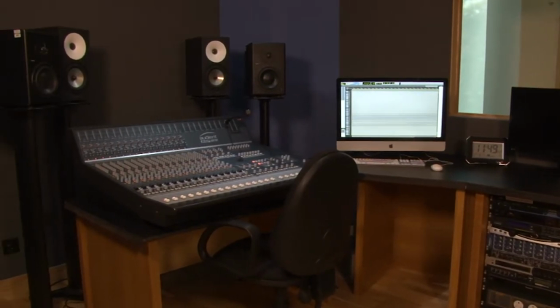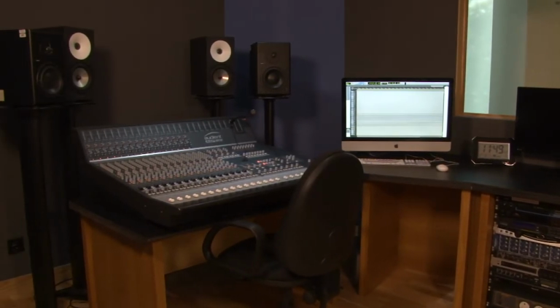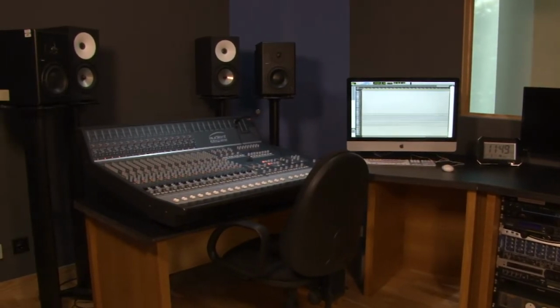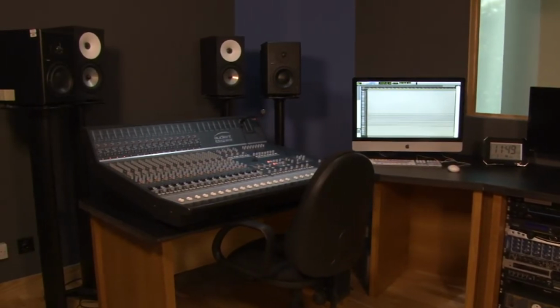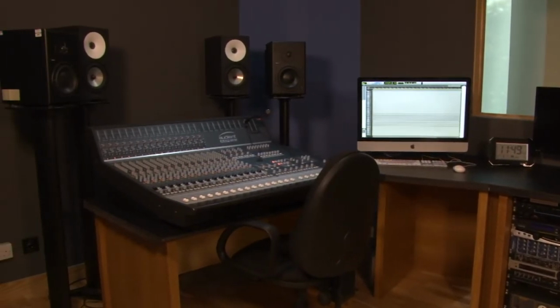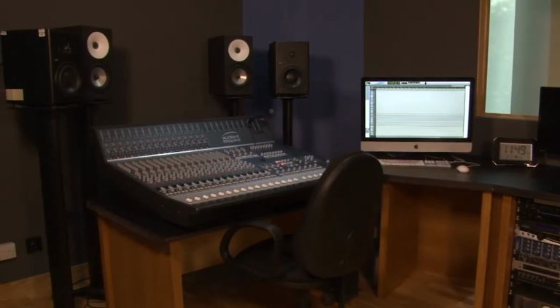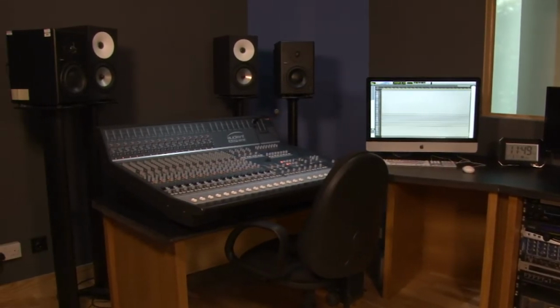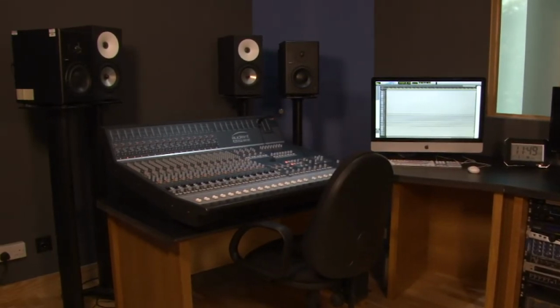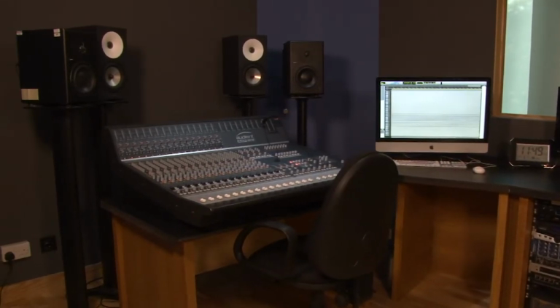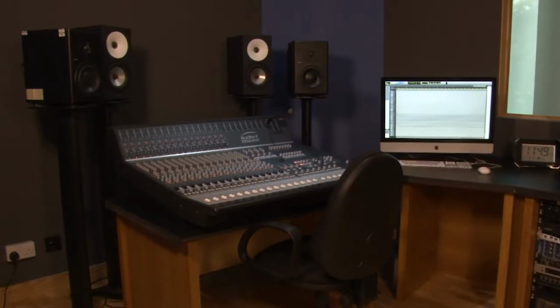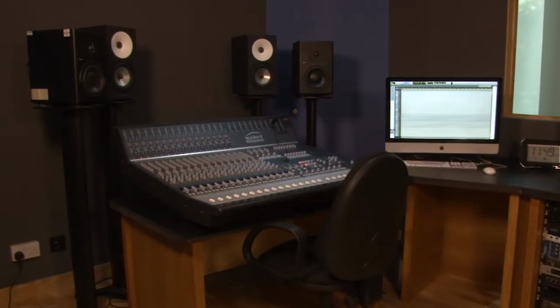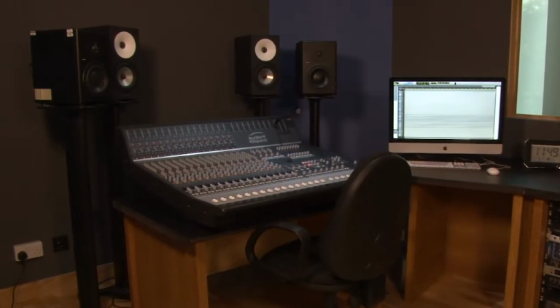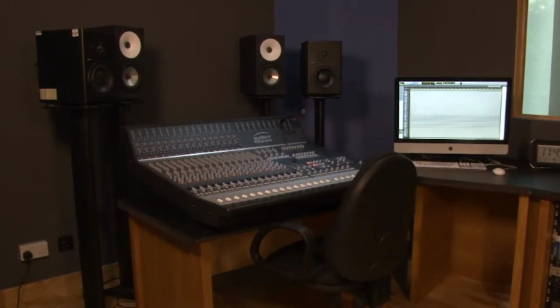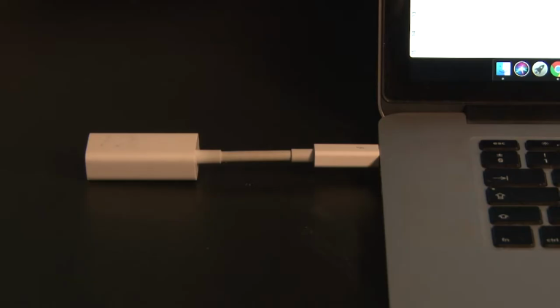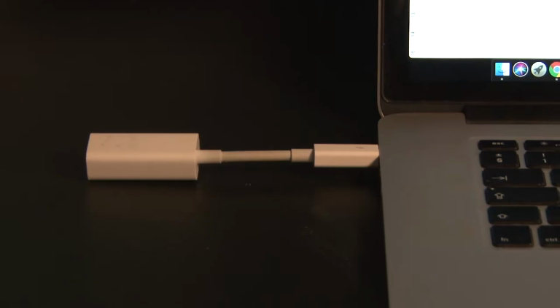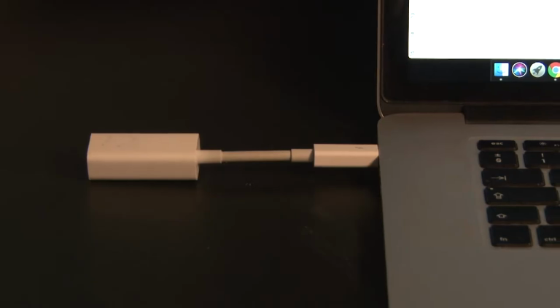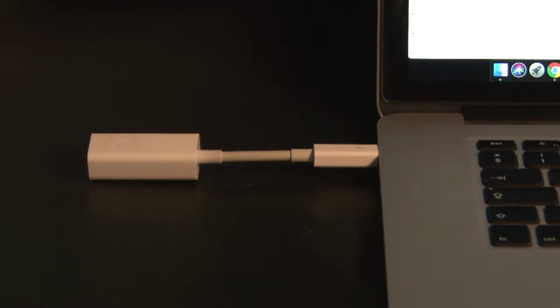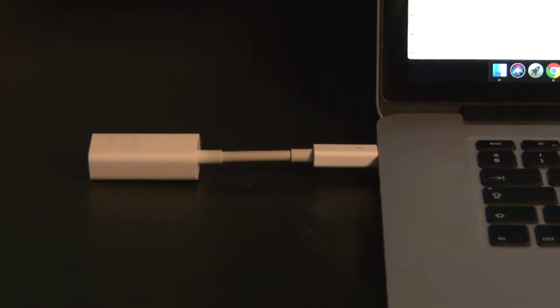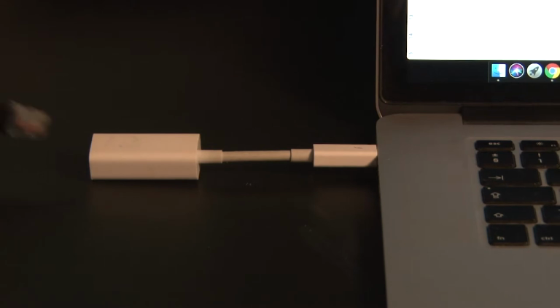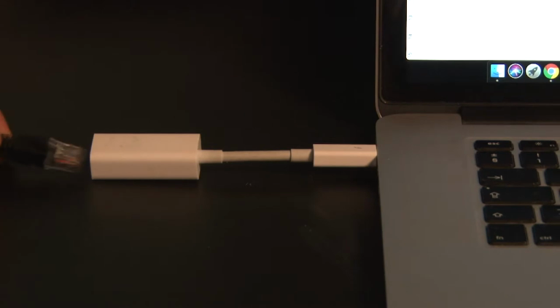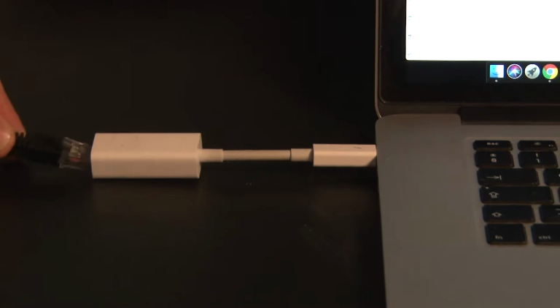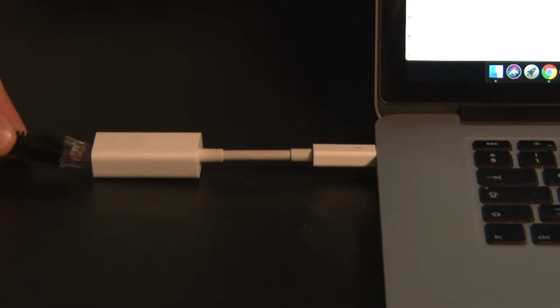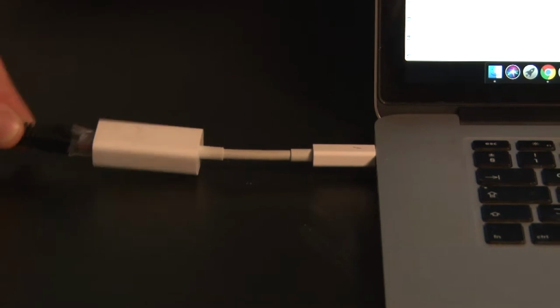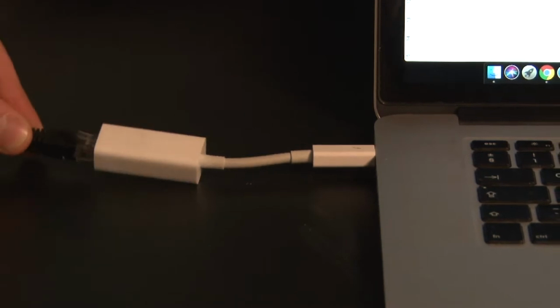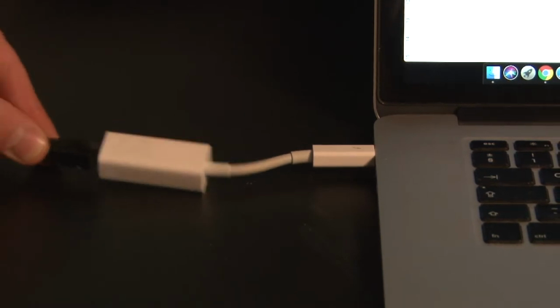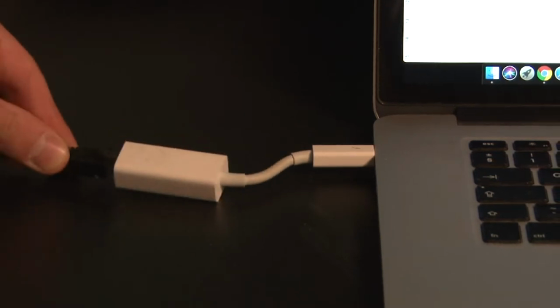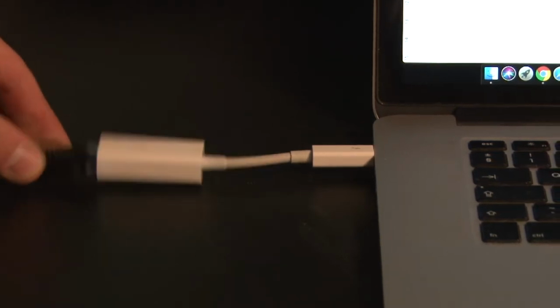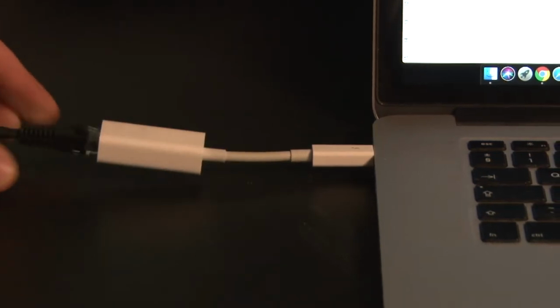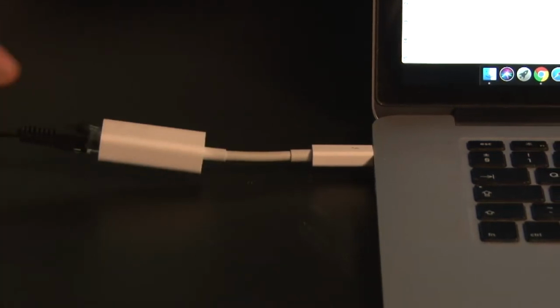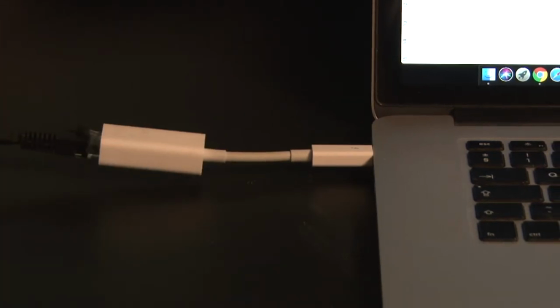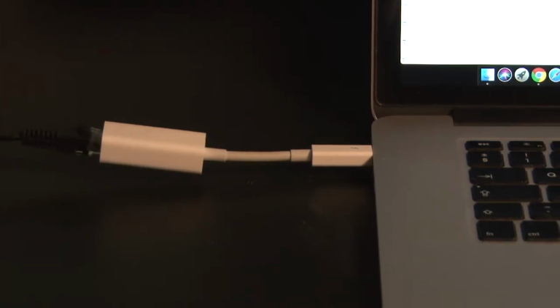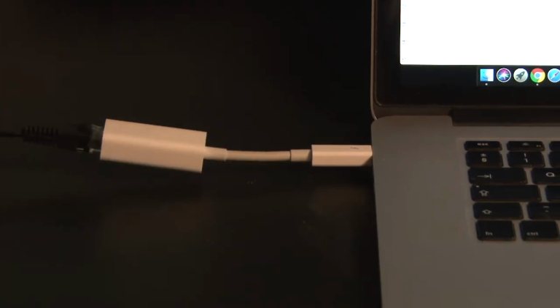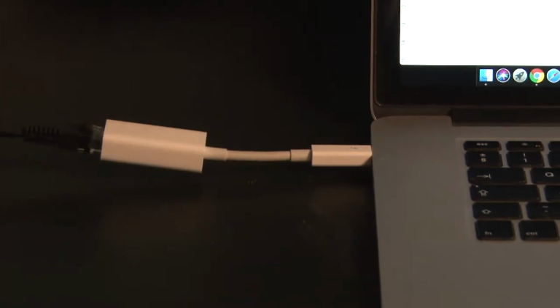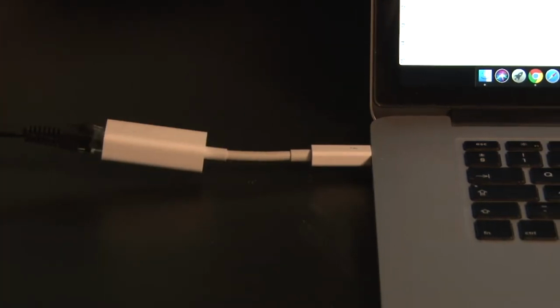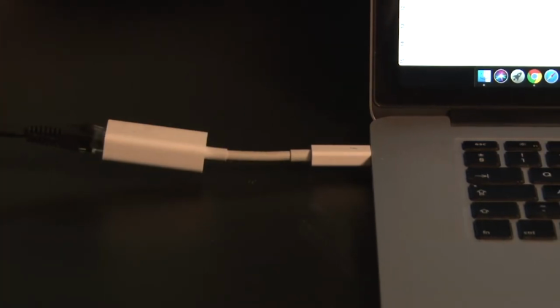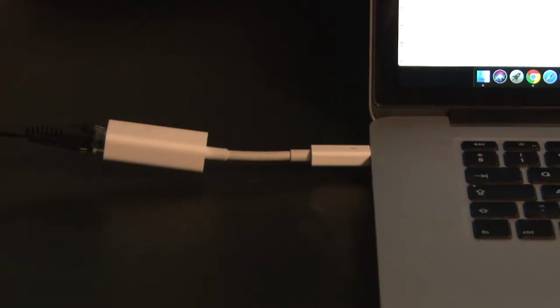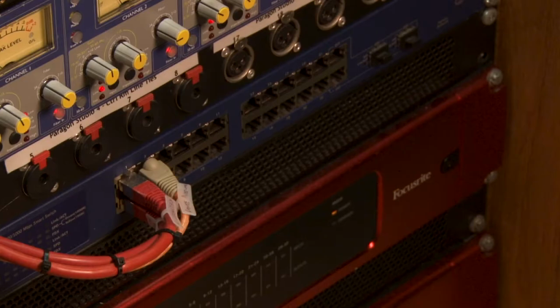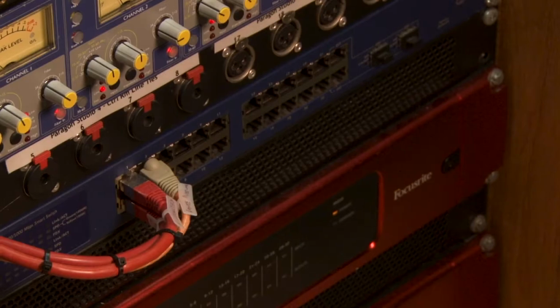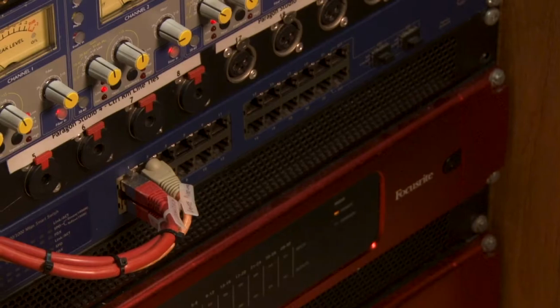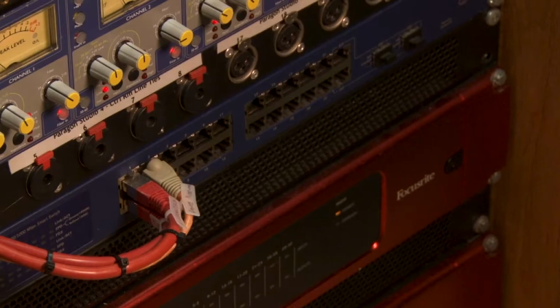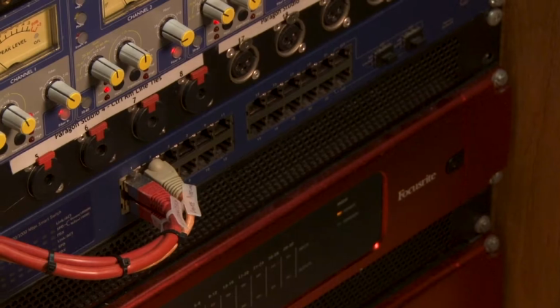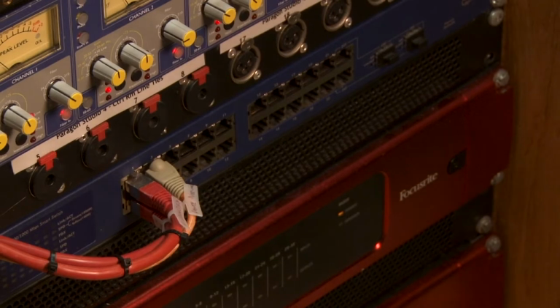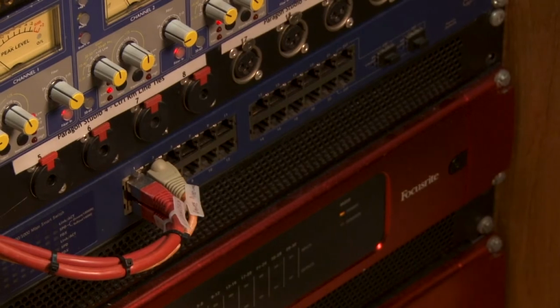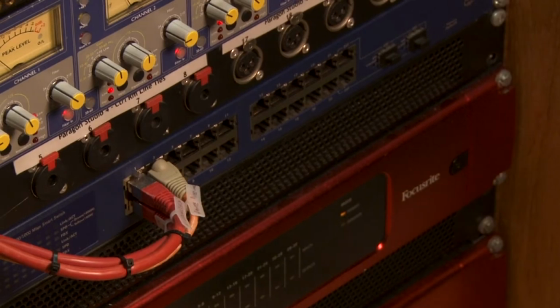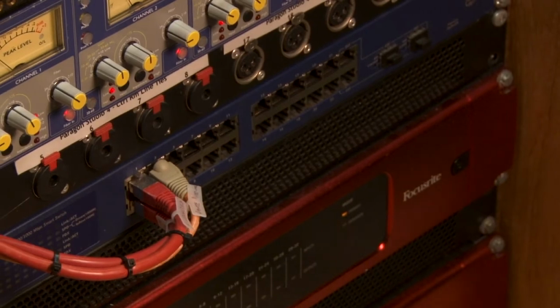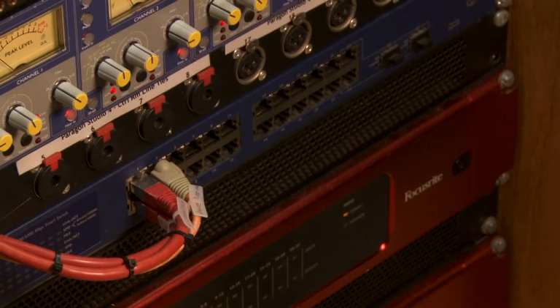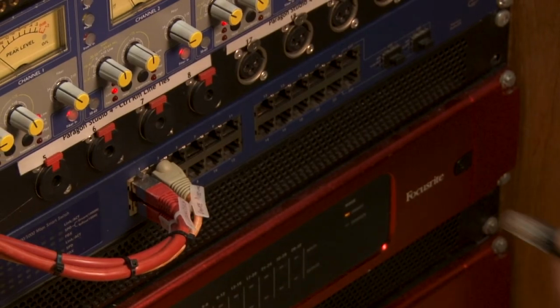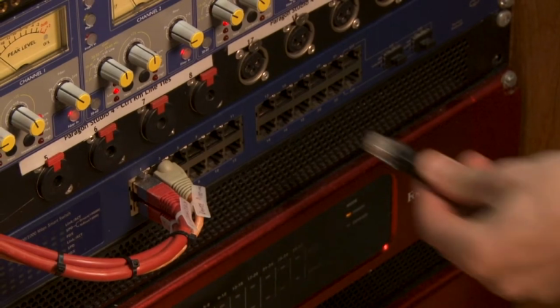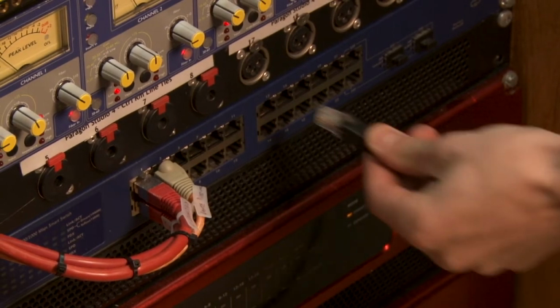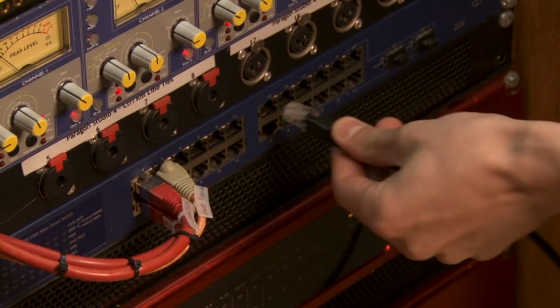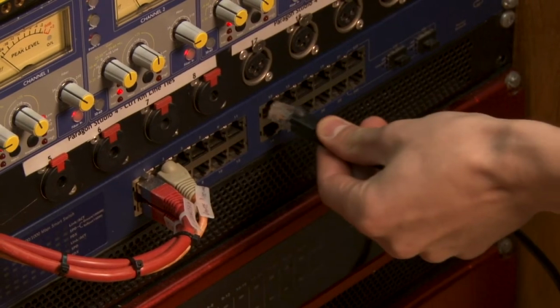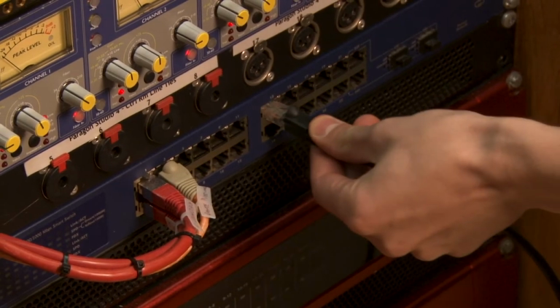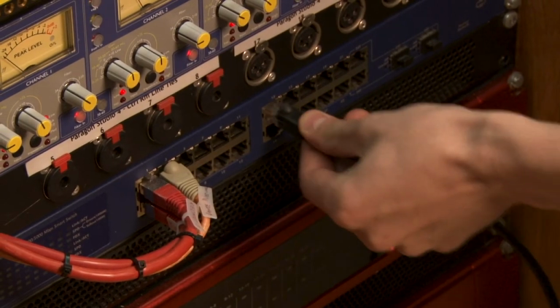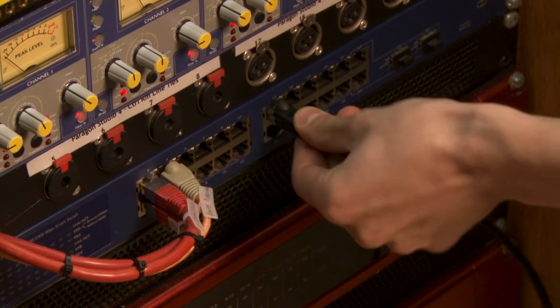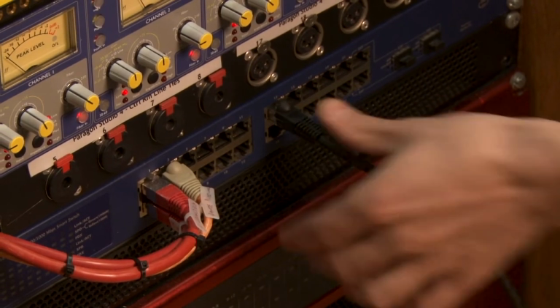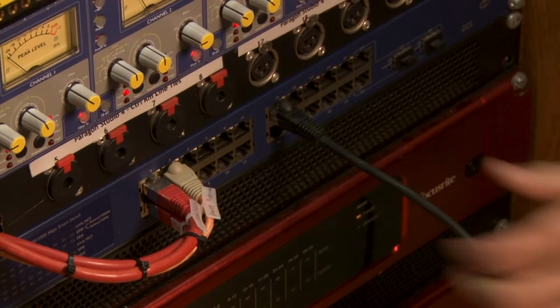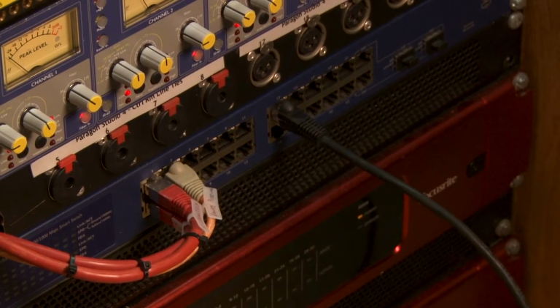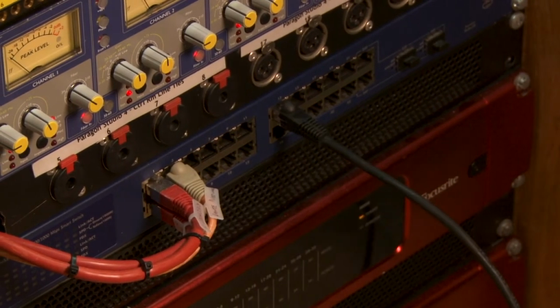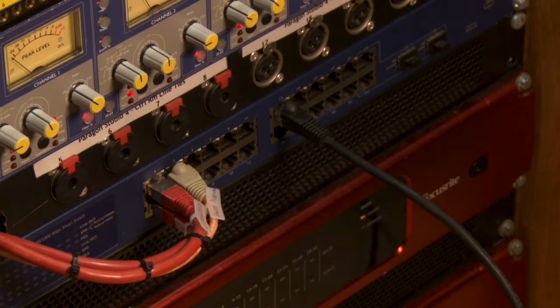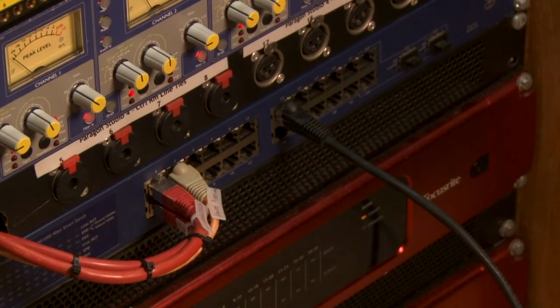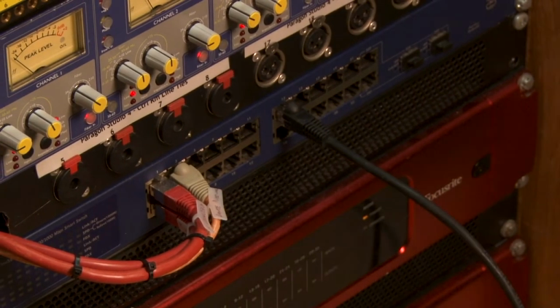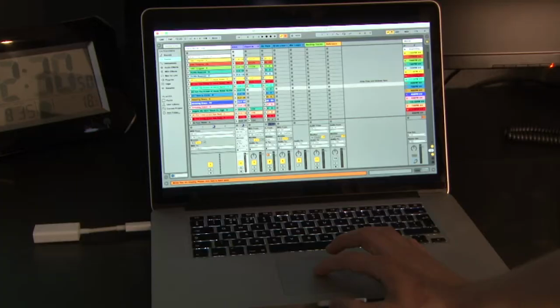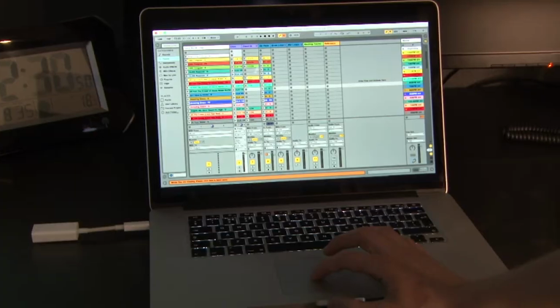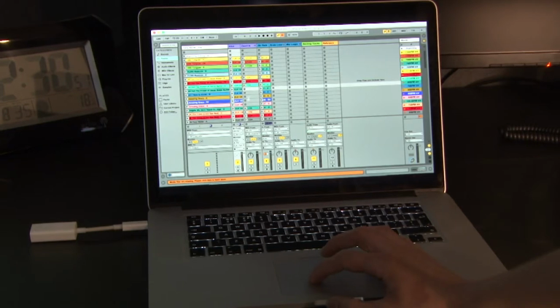If you want to record or mix multi-track sessions through the analog mixing console with your laptop, you can. Simply connect your laptop directly to the RedNet converters via Dante.